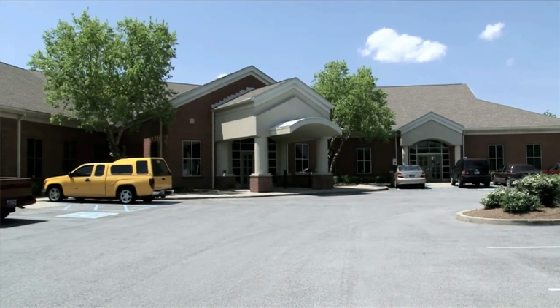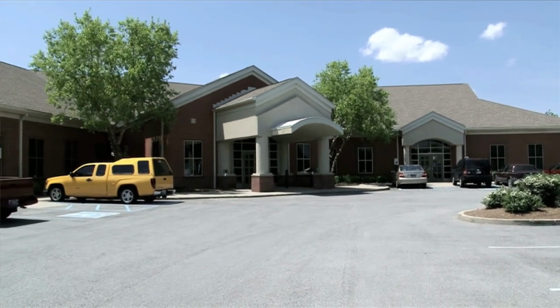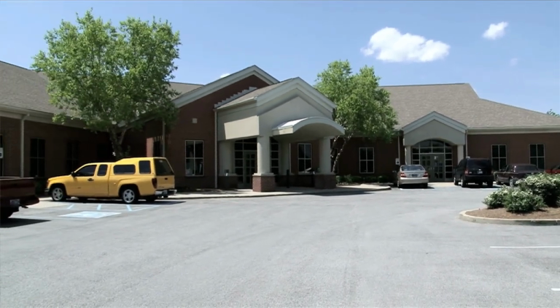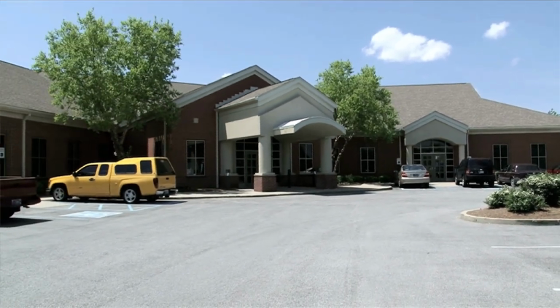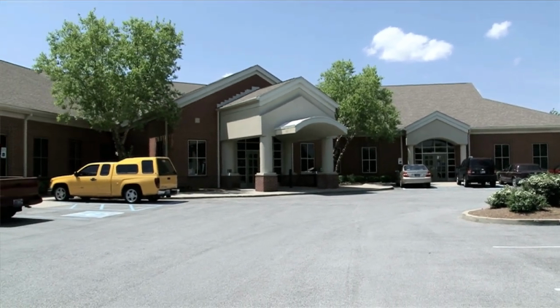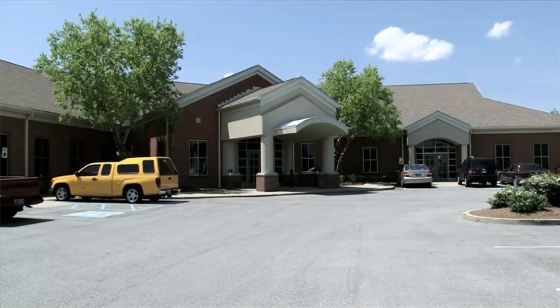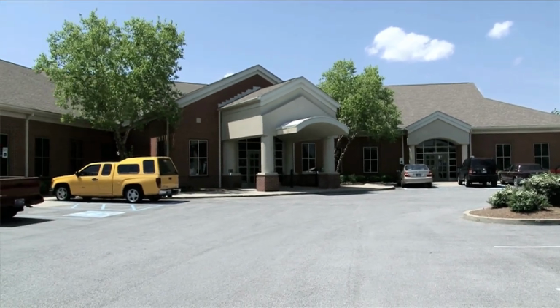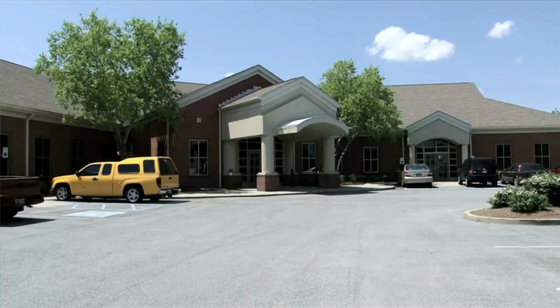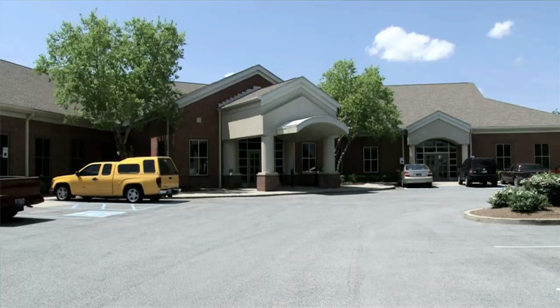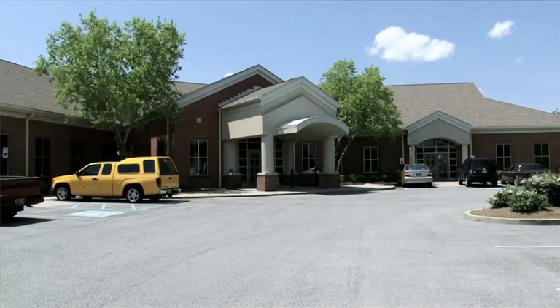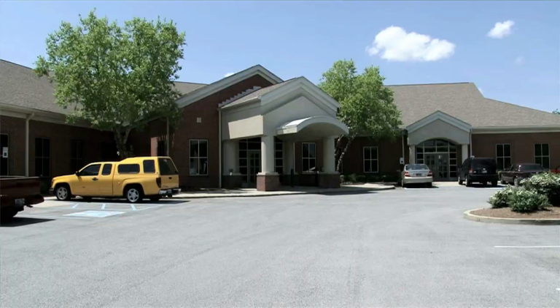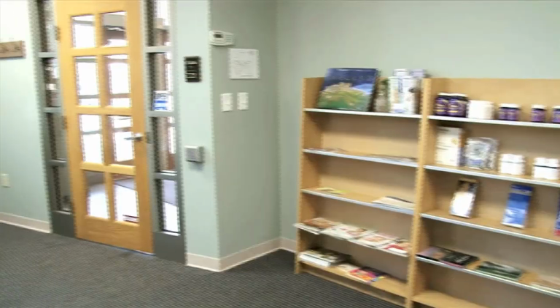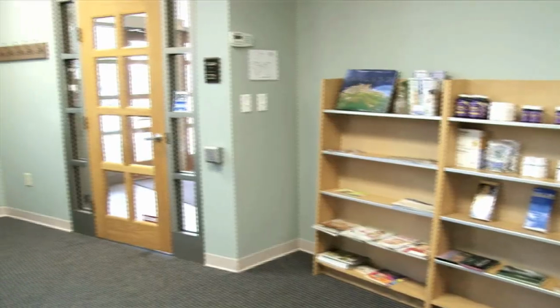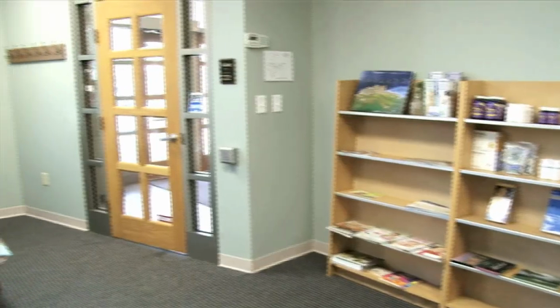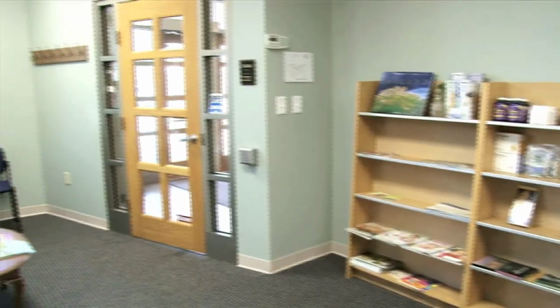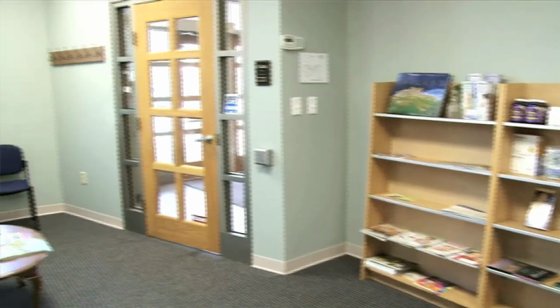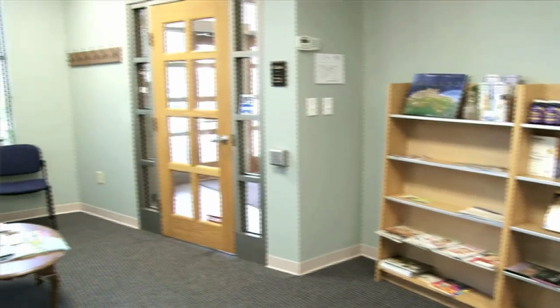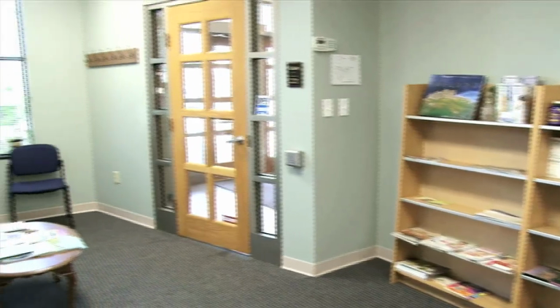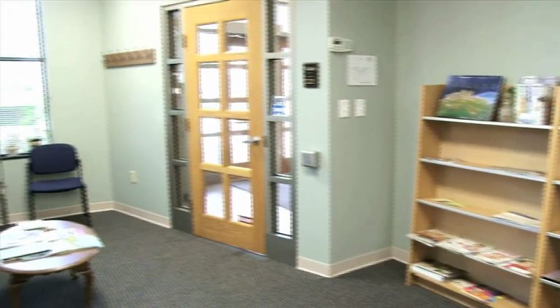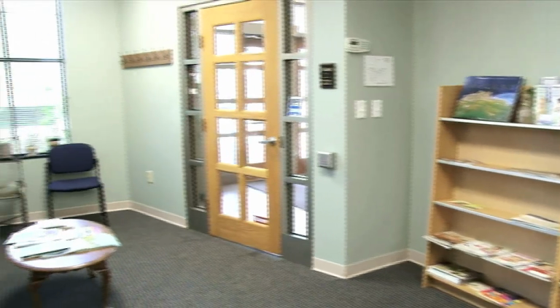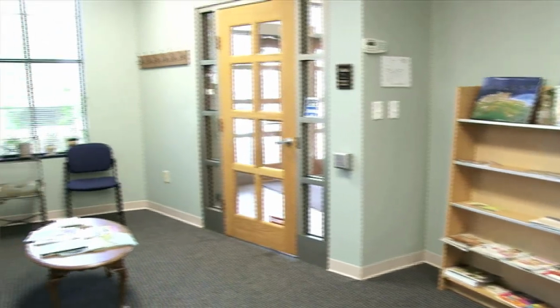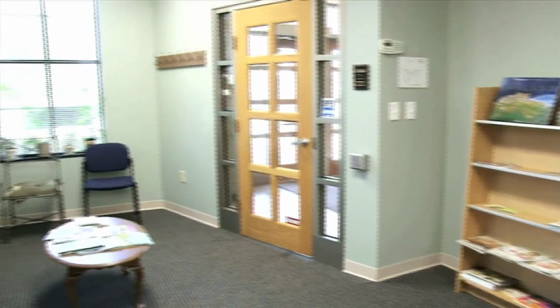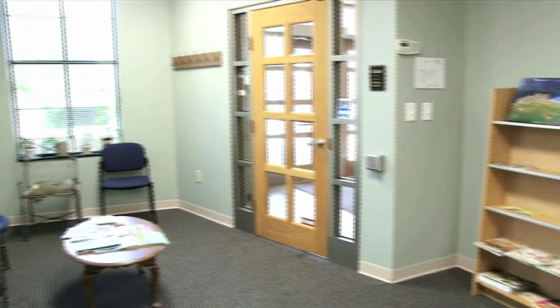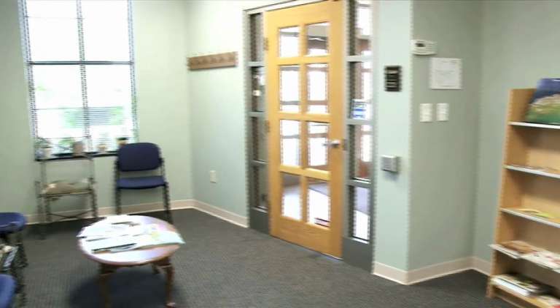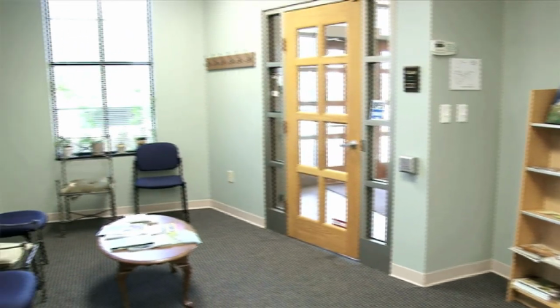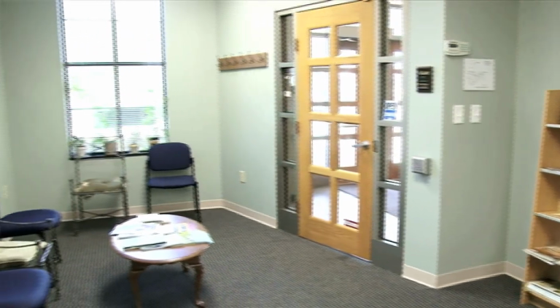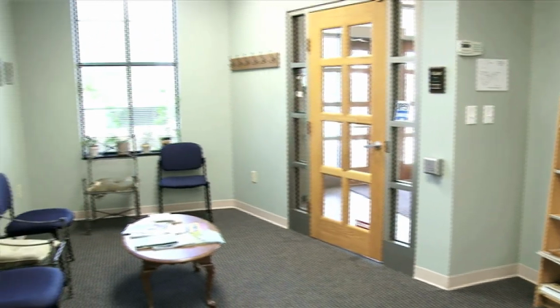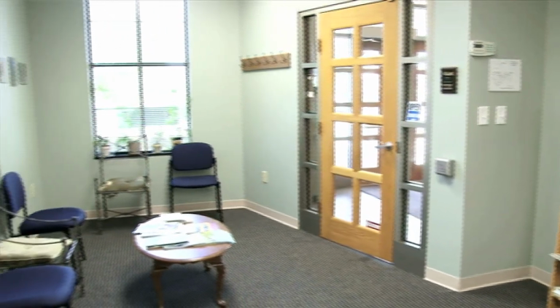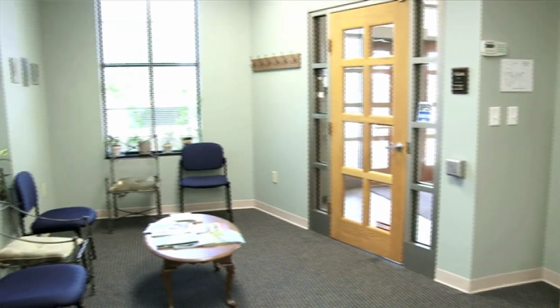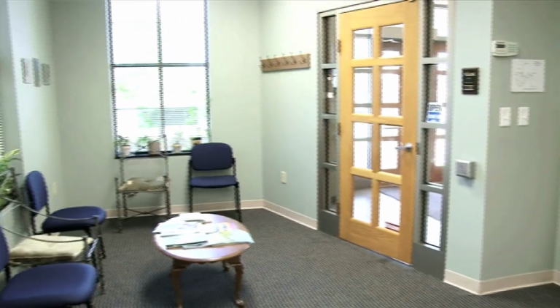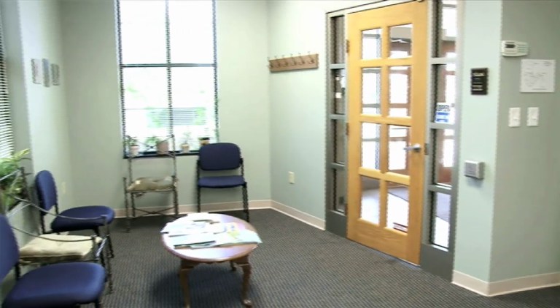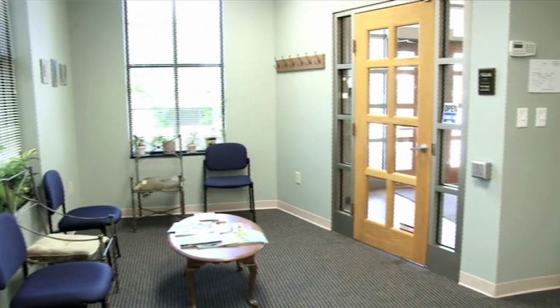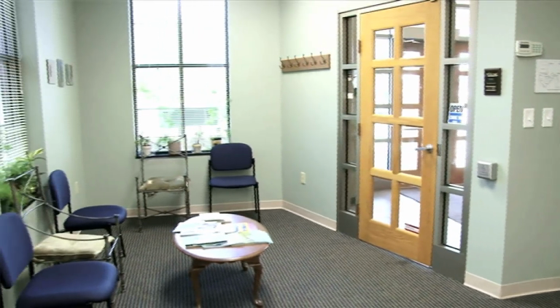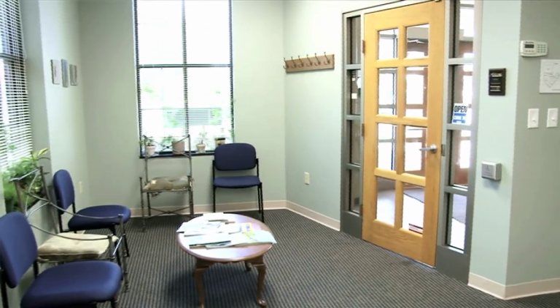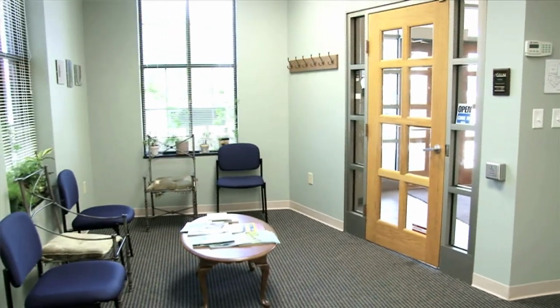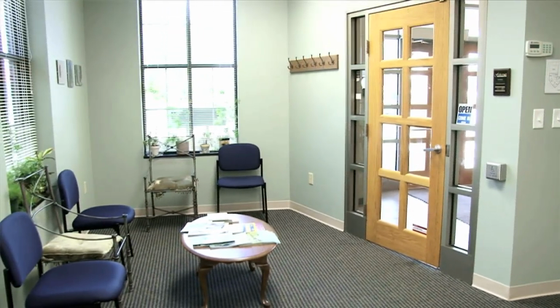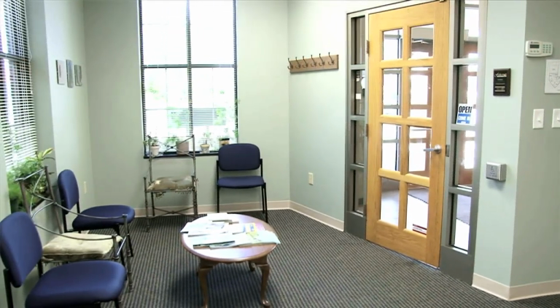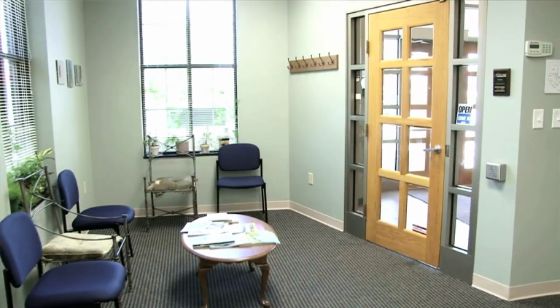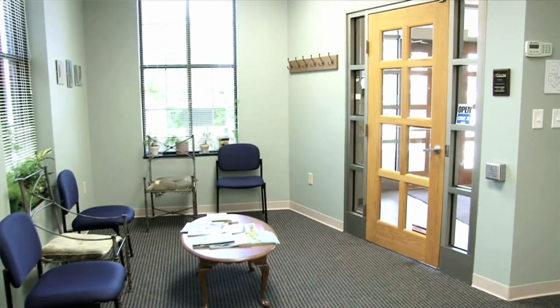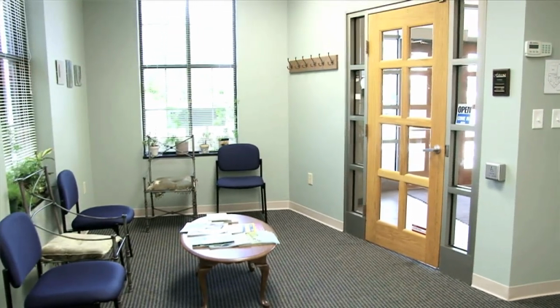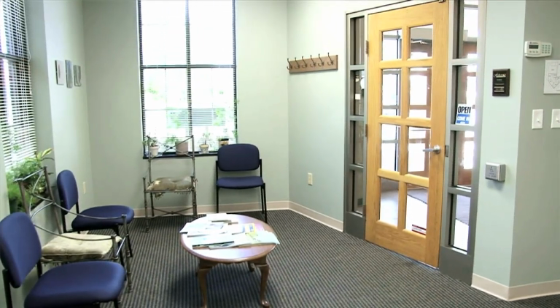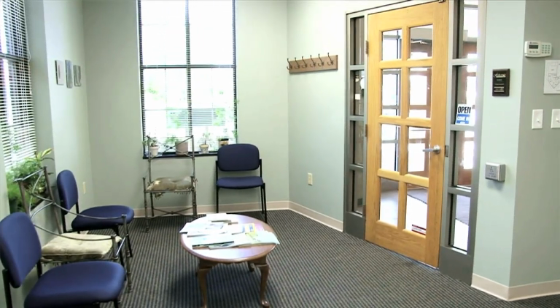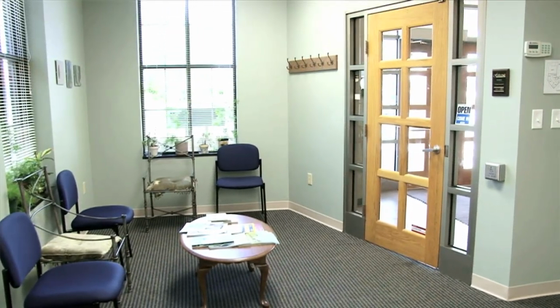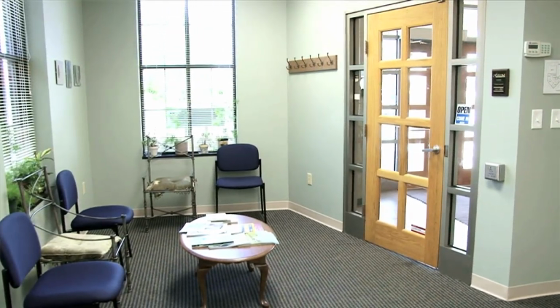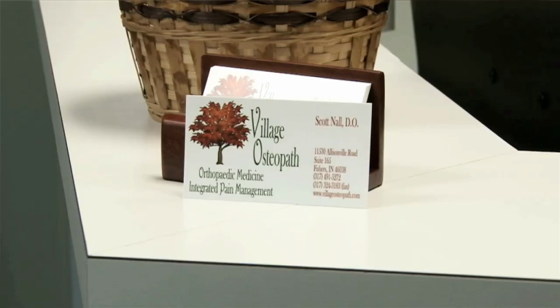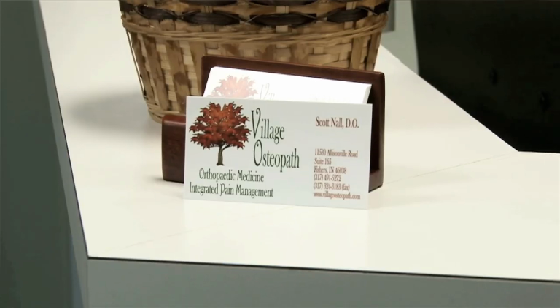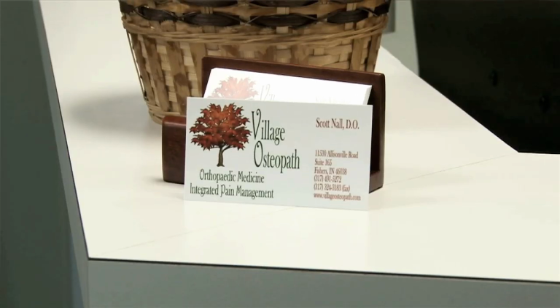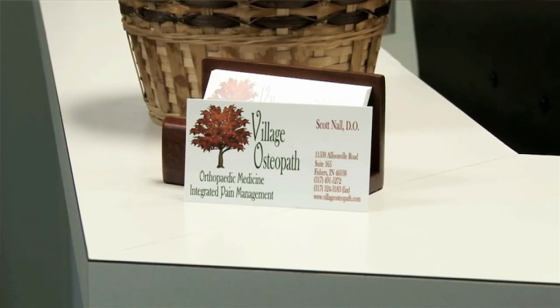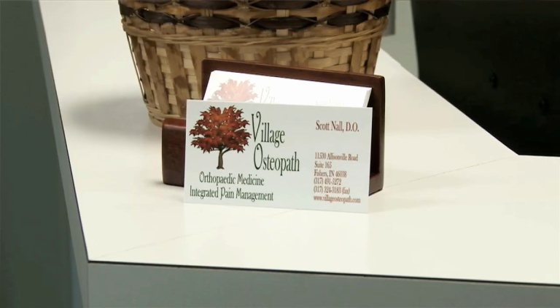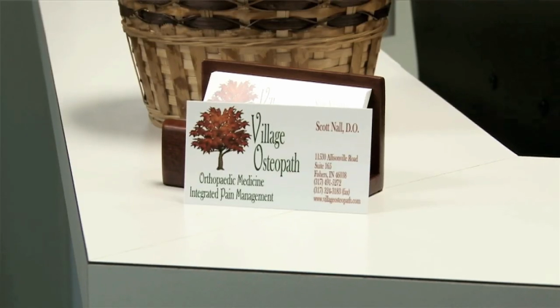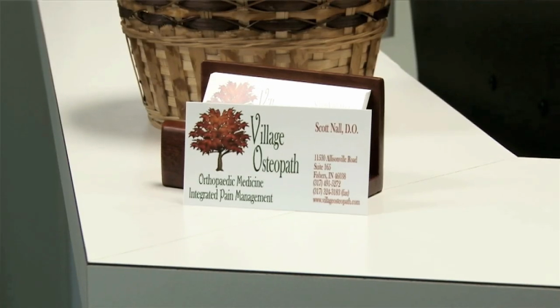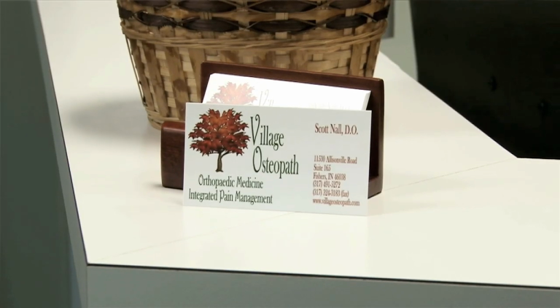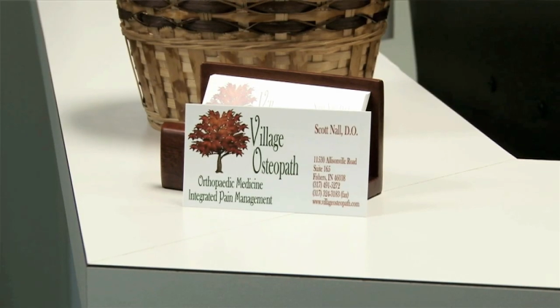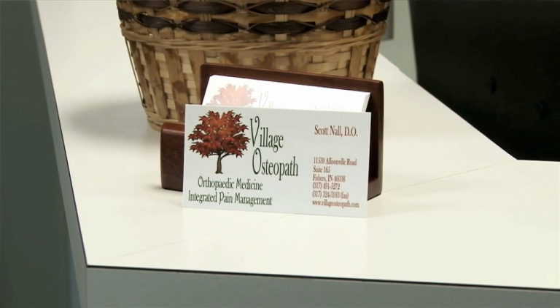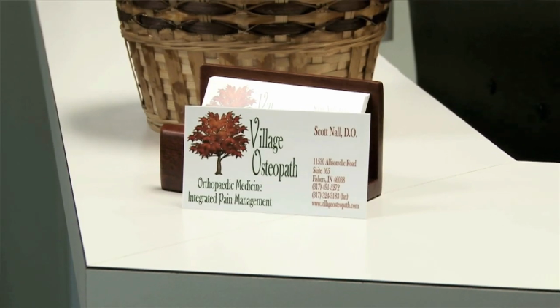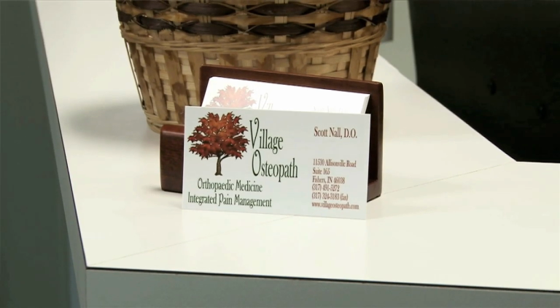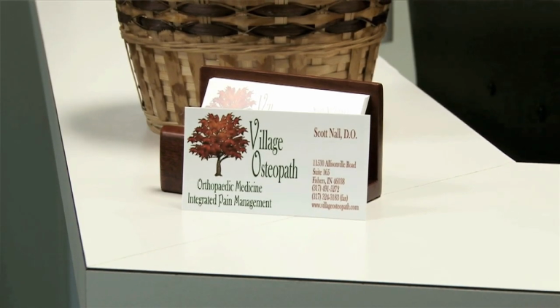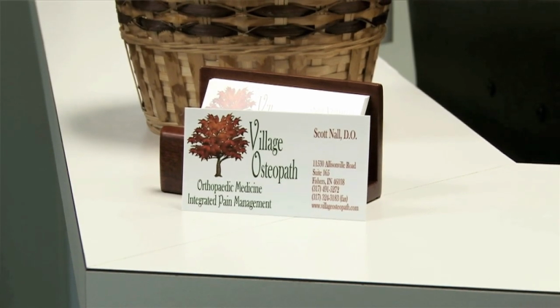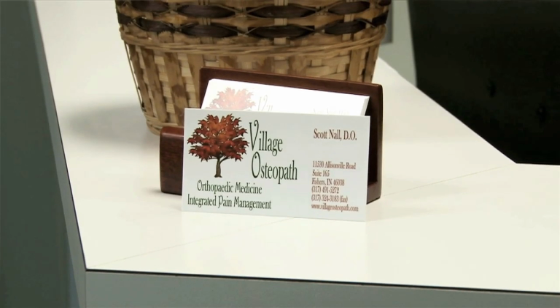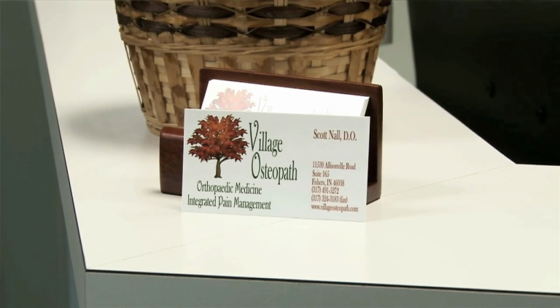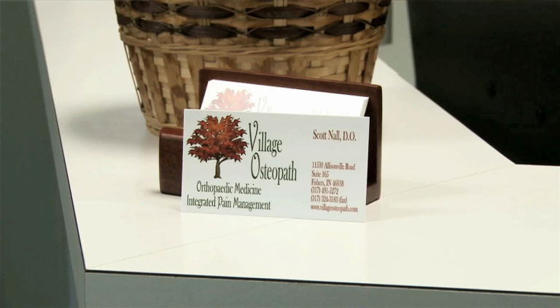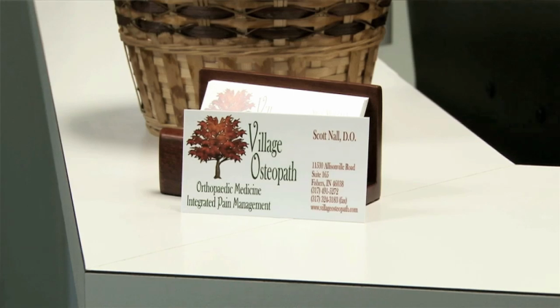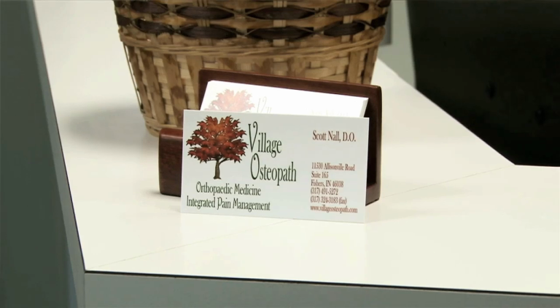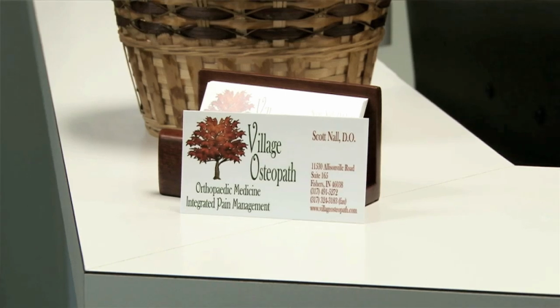My name is Dr. Scott Nall. I have a practice doing orthopedic medicine and integrated pain management here in Fishers, Indiana.